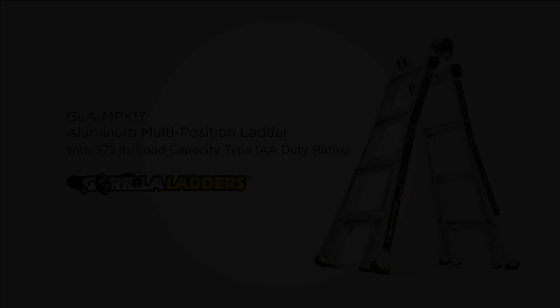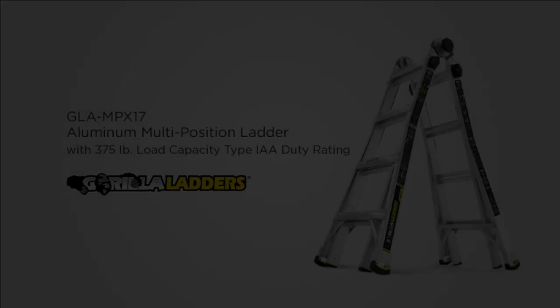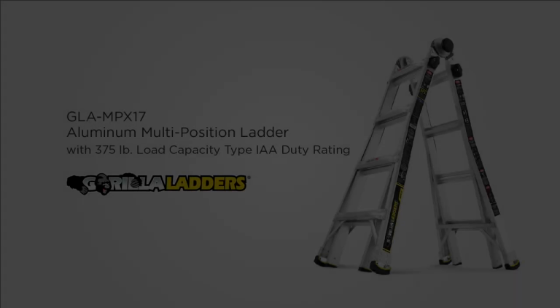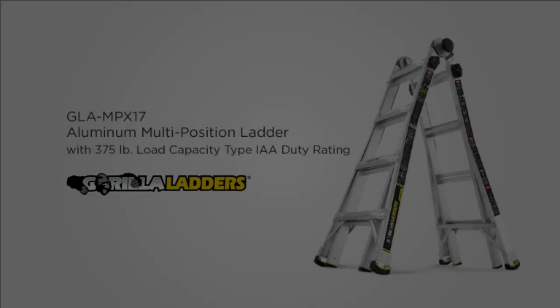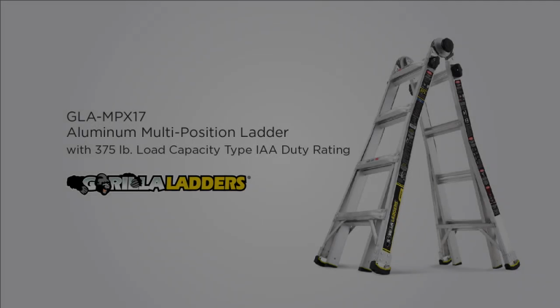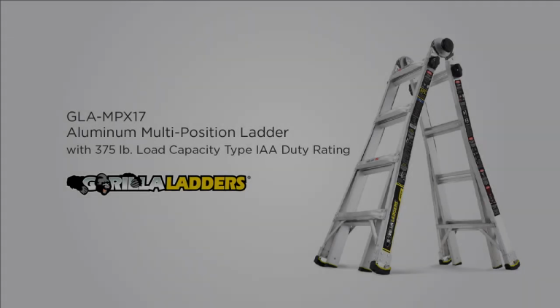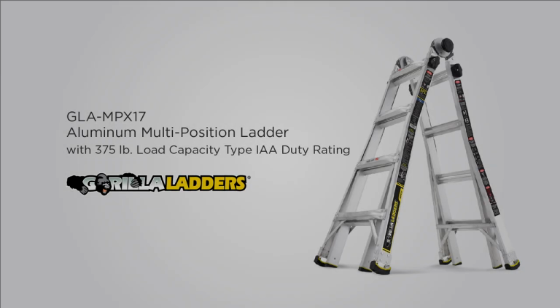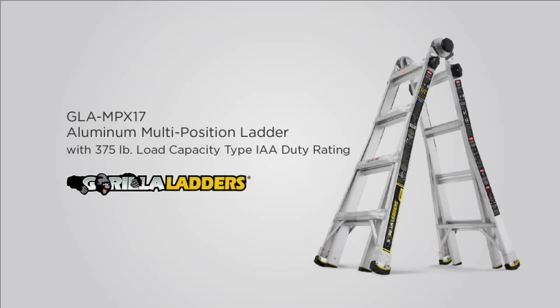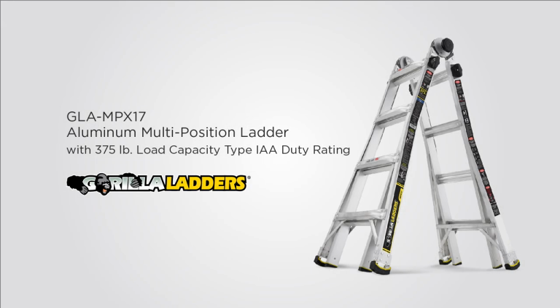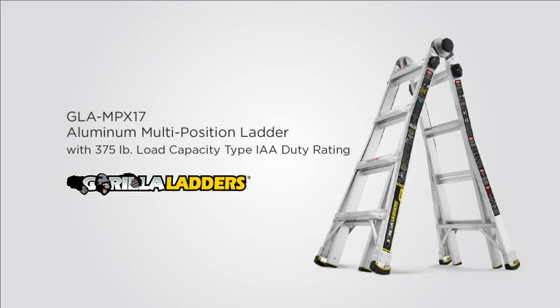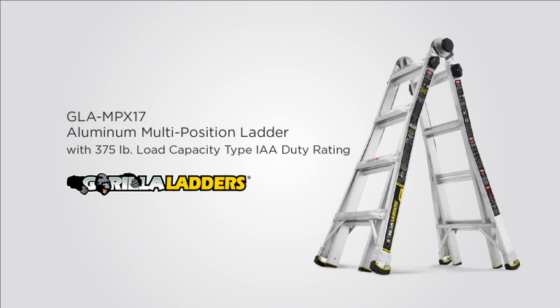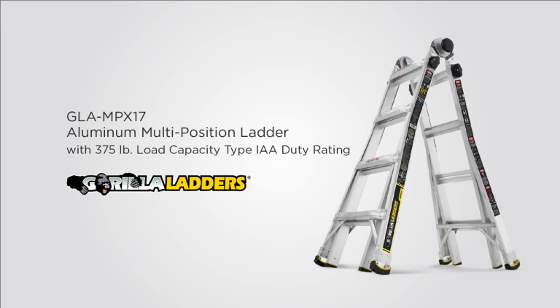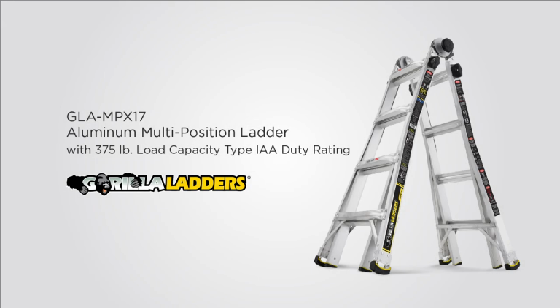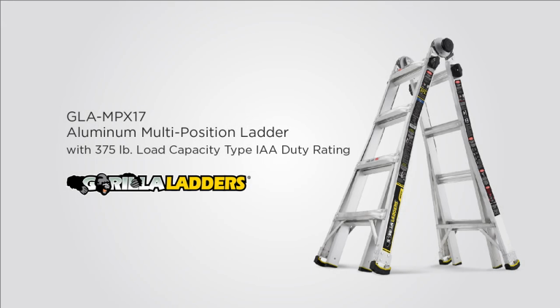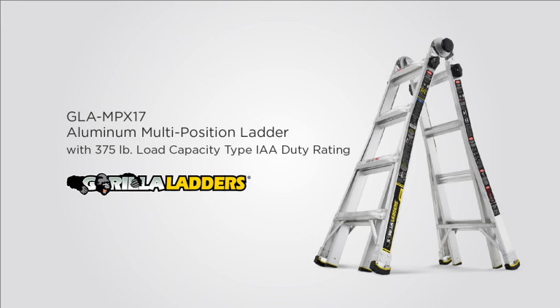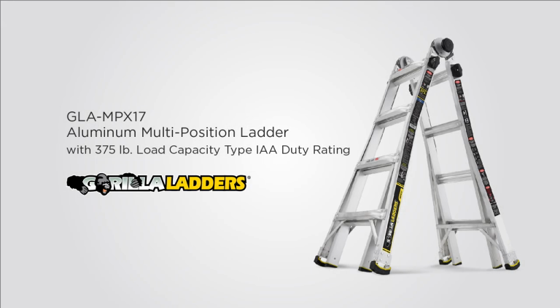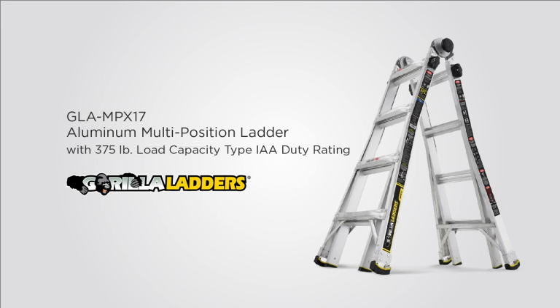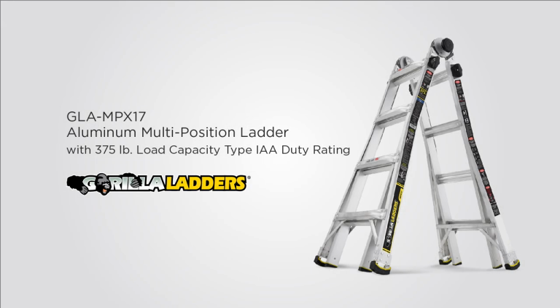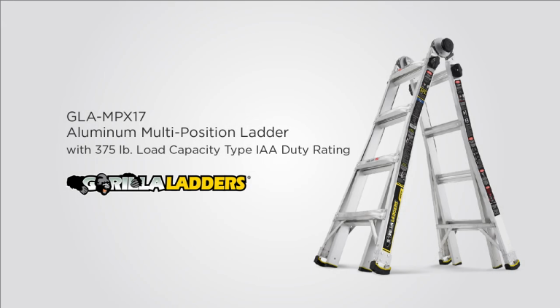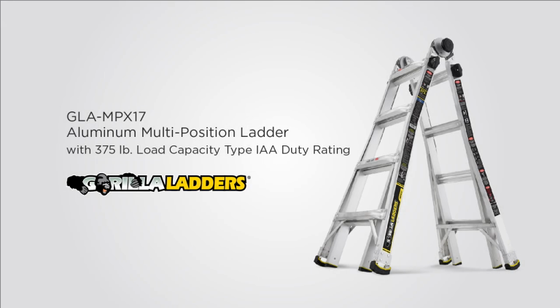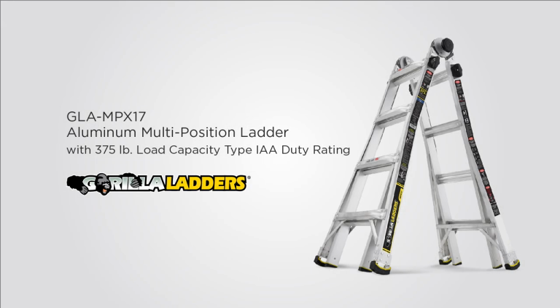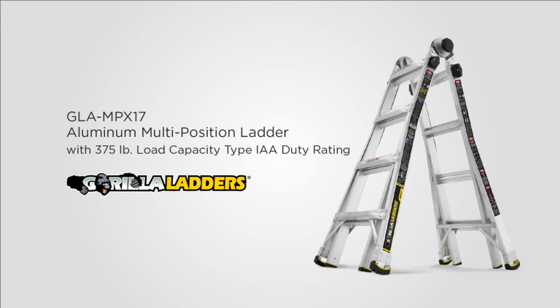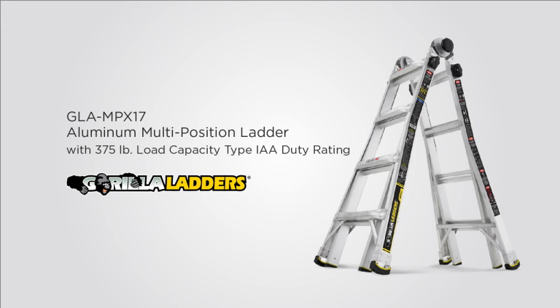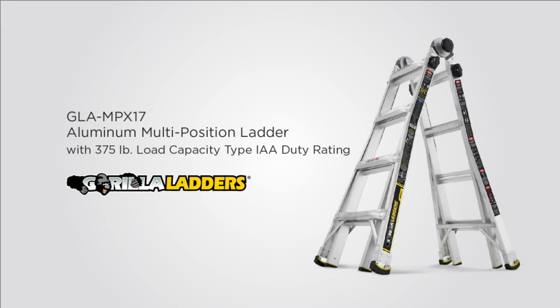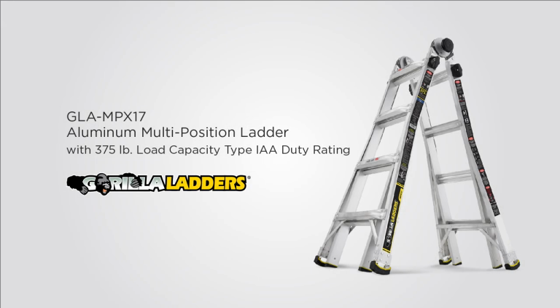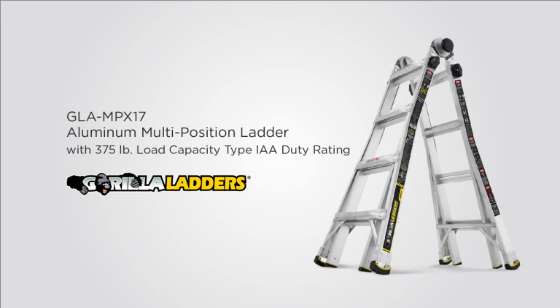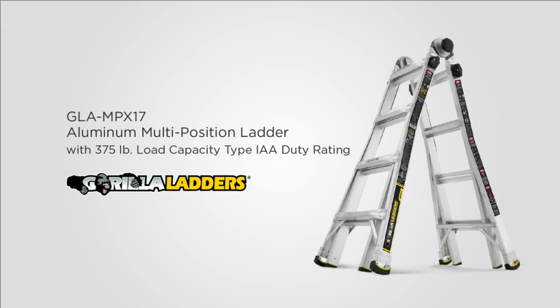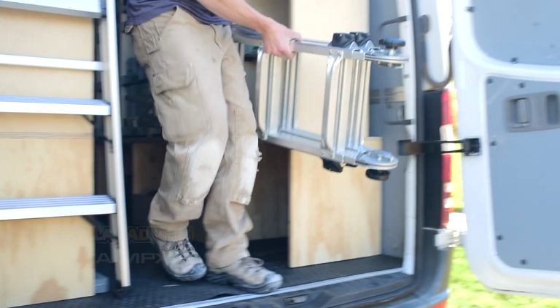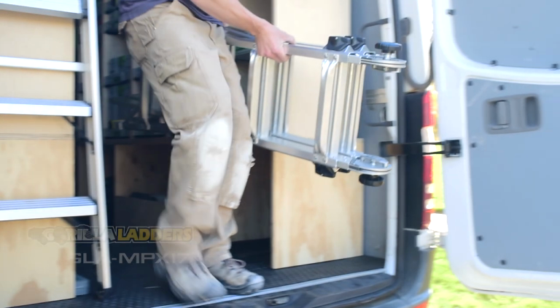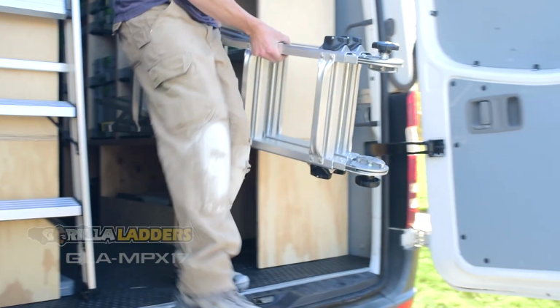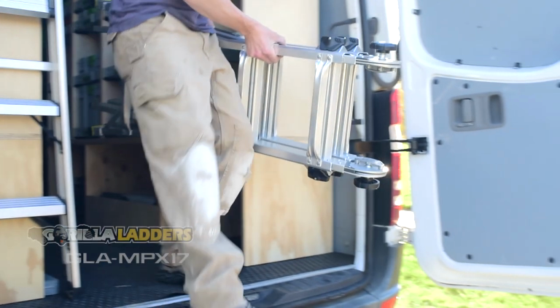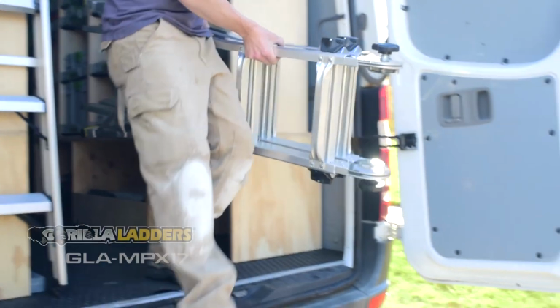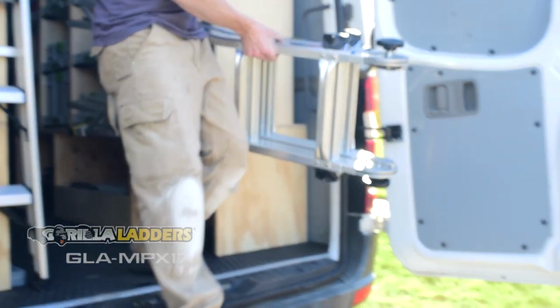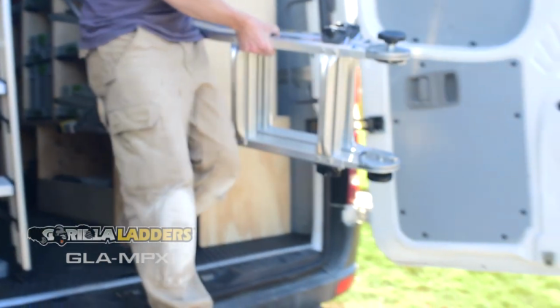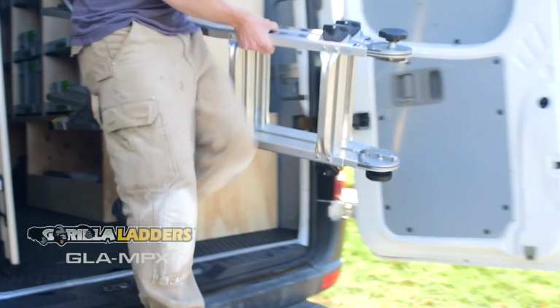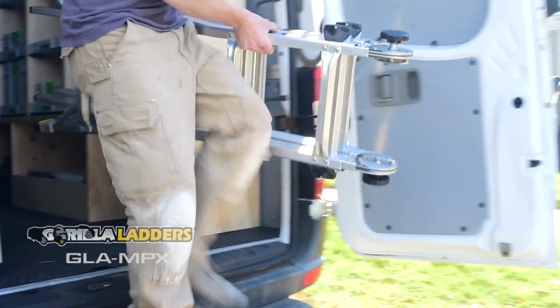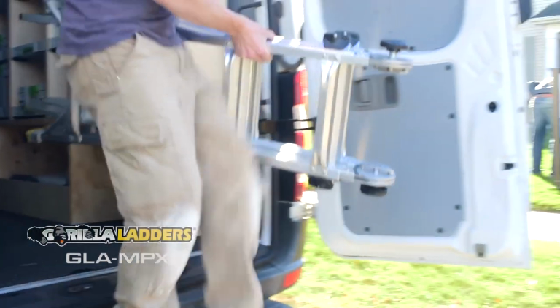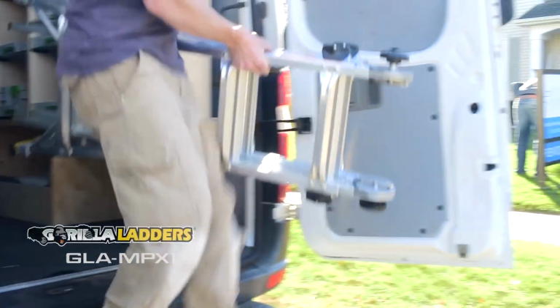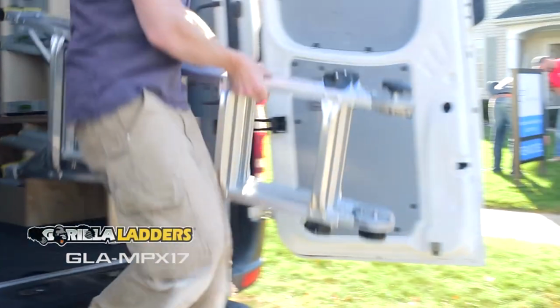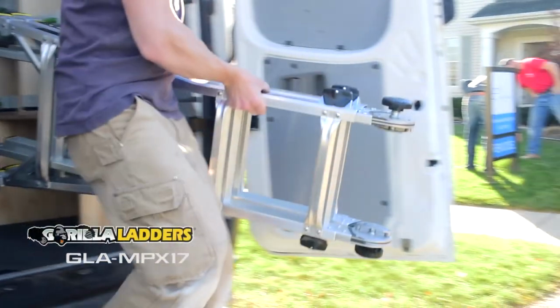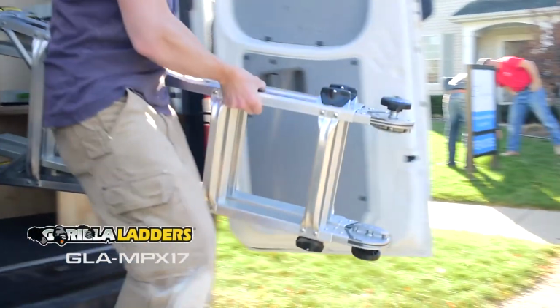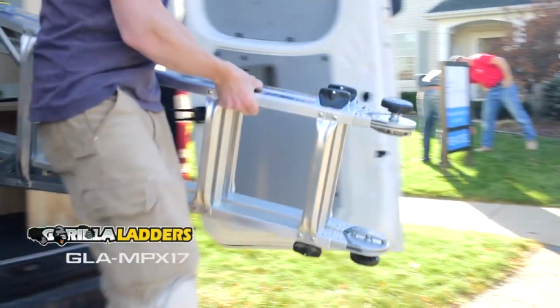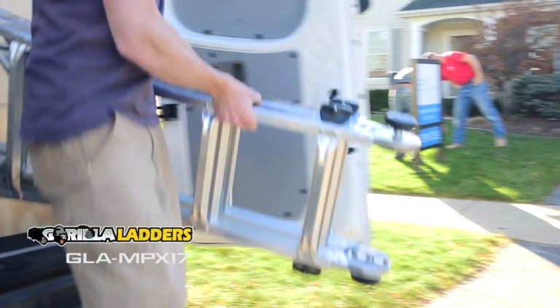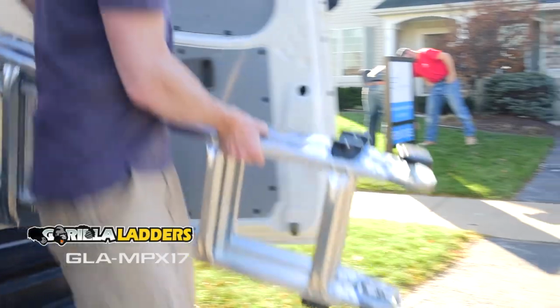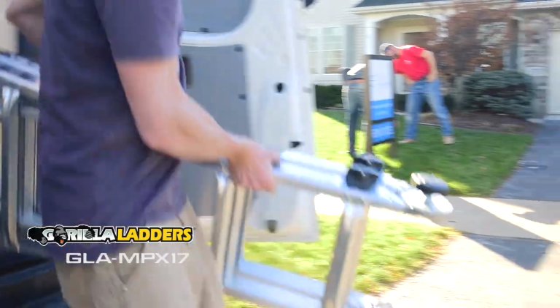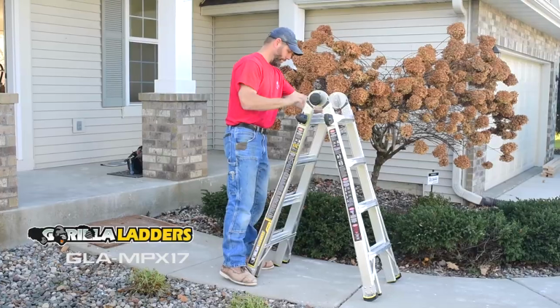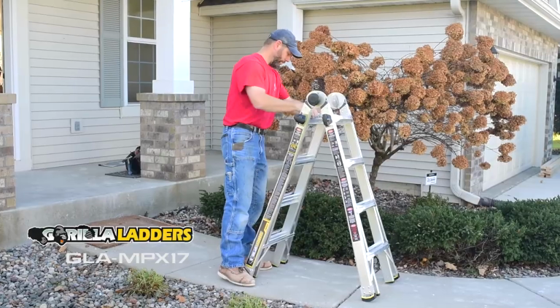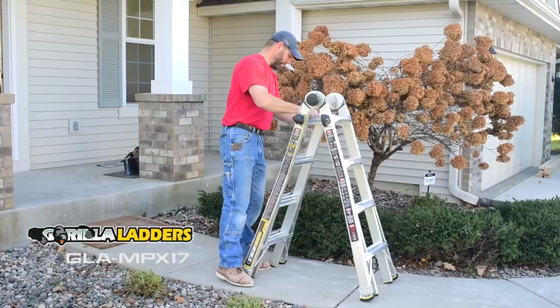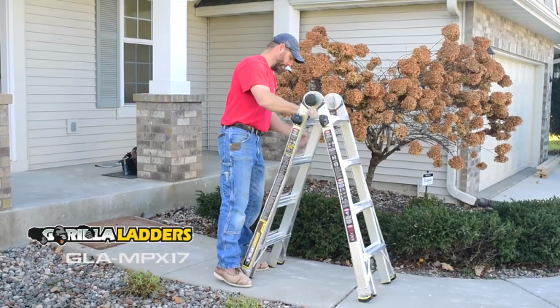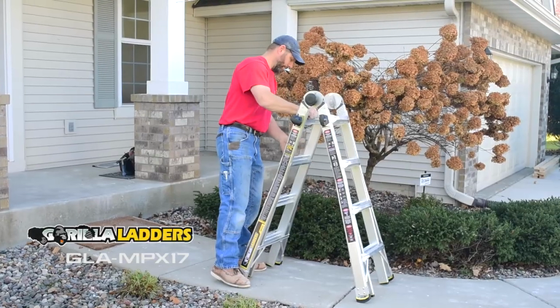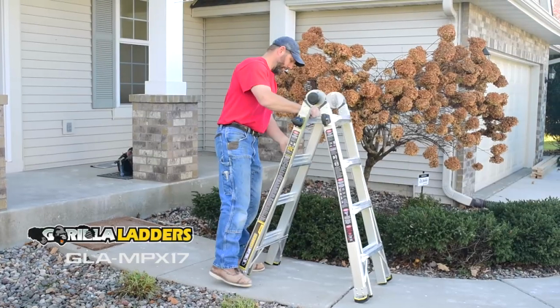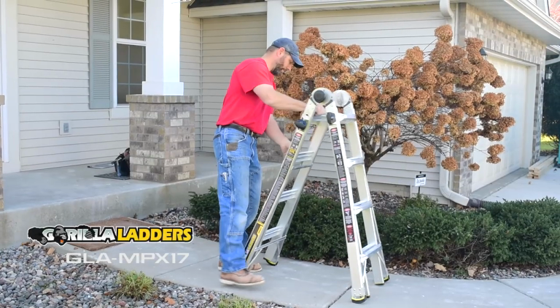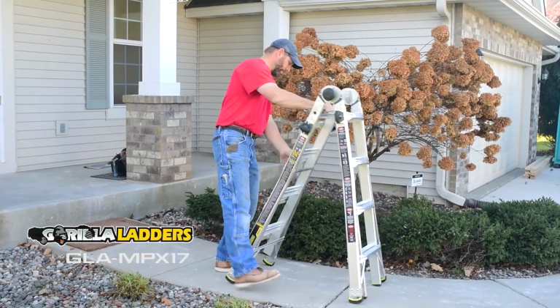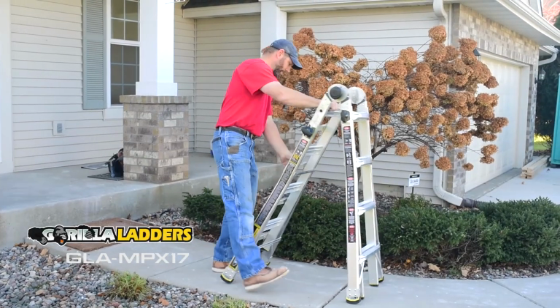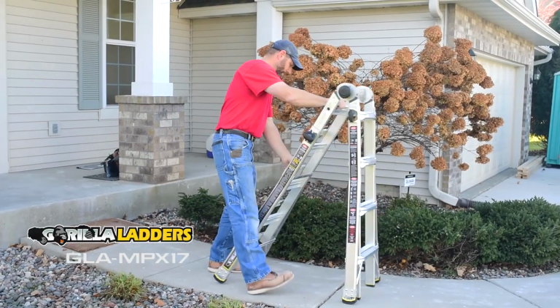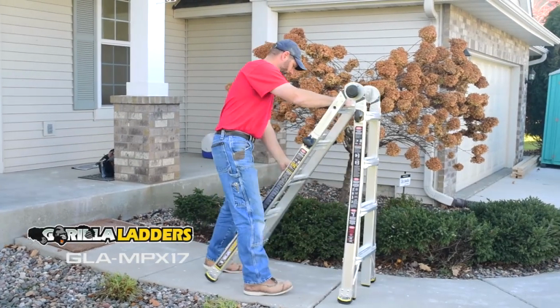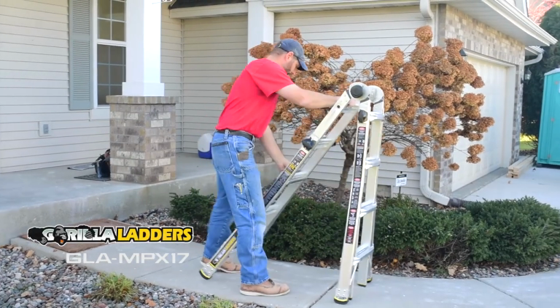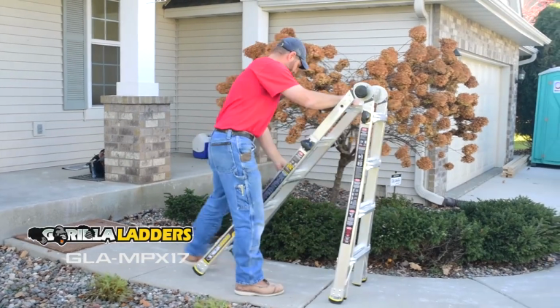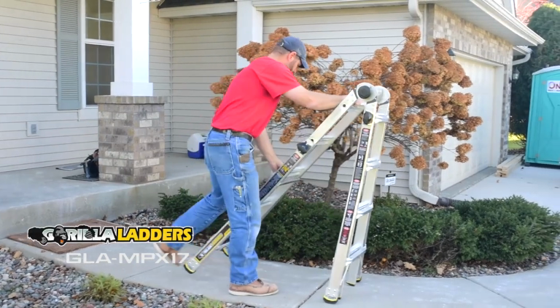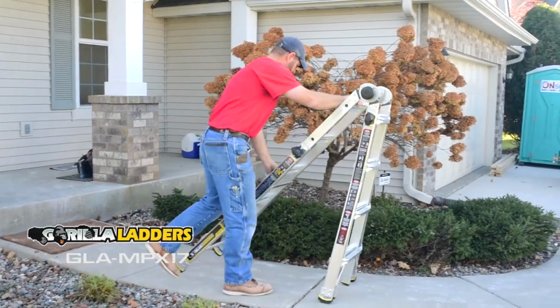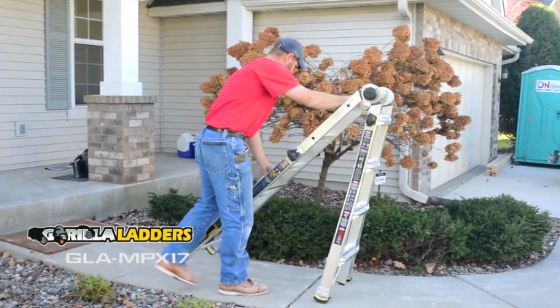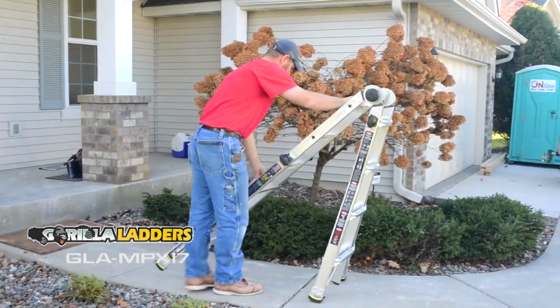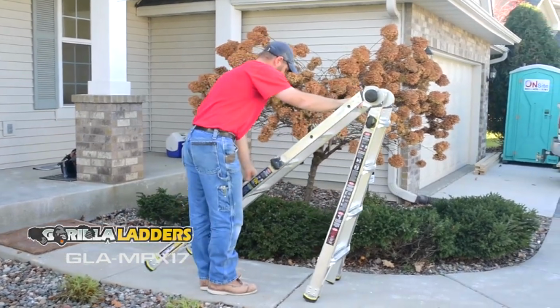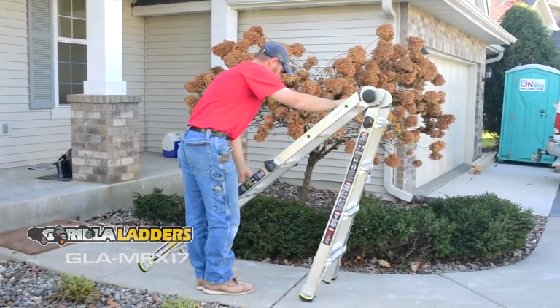Meet the all-new Gorilla Ladders Multi-Position Ladder. It's lighter and stronger than competitive ladders, all while engineered to be easier.